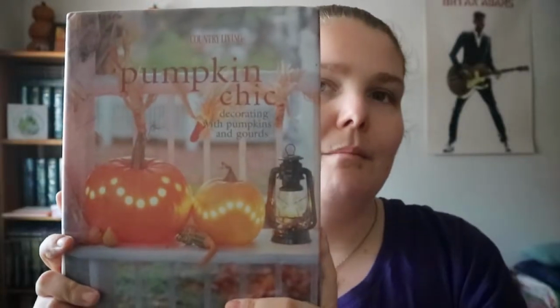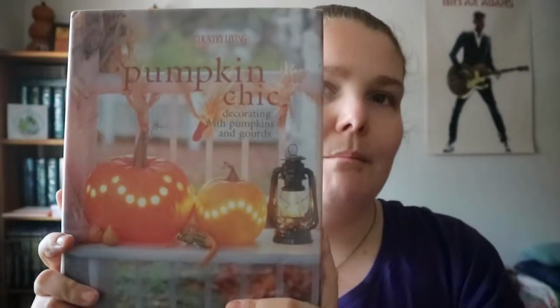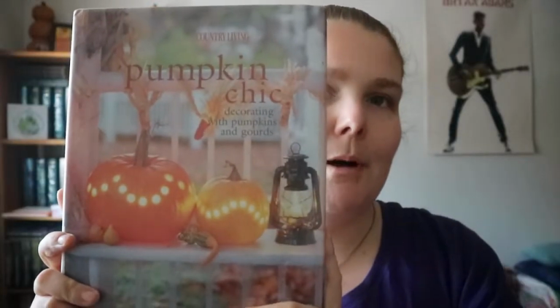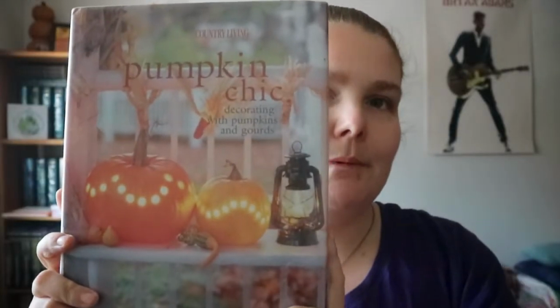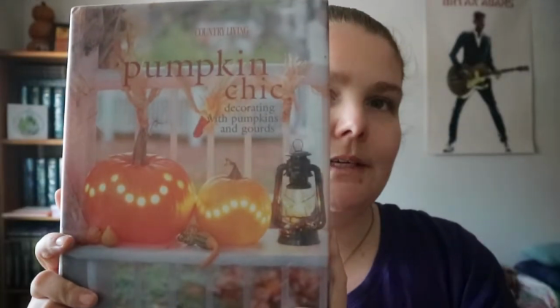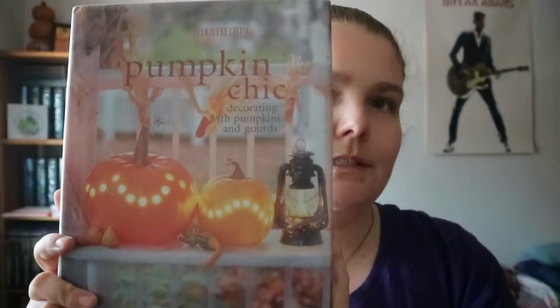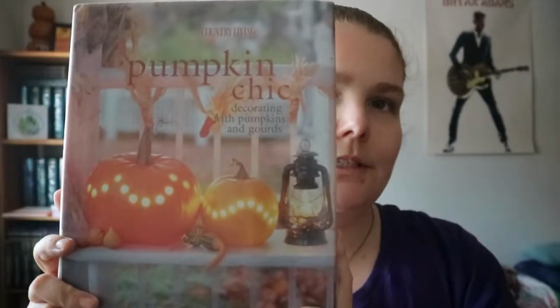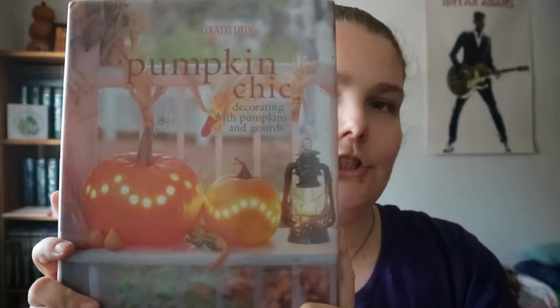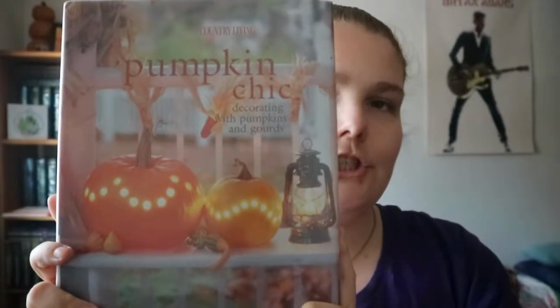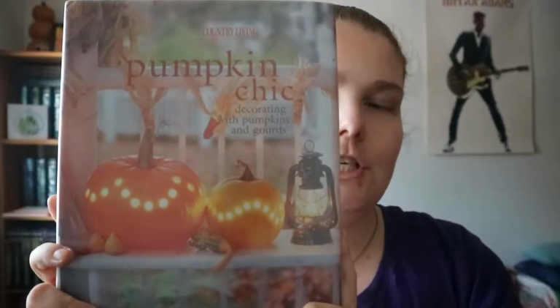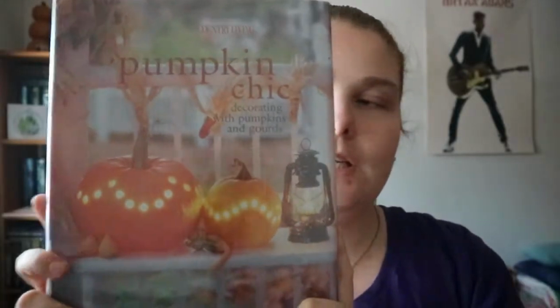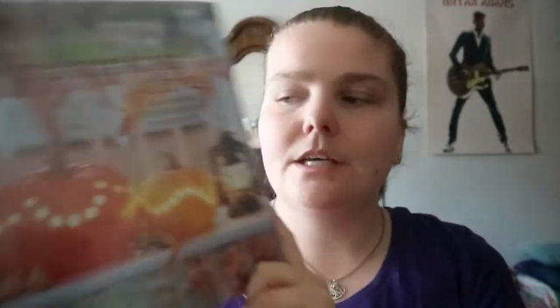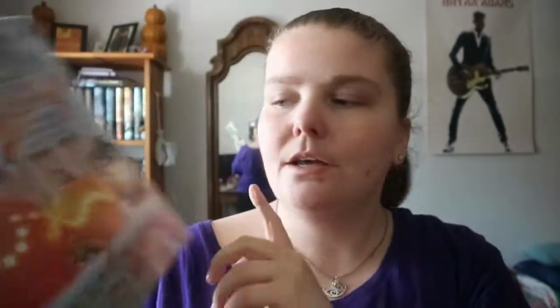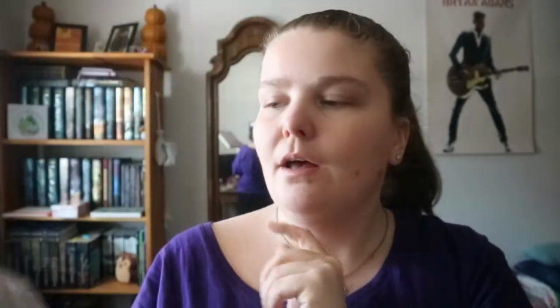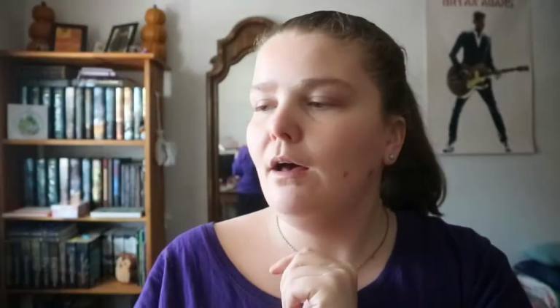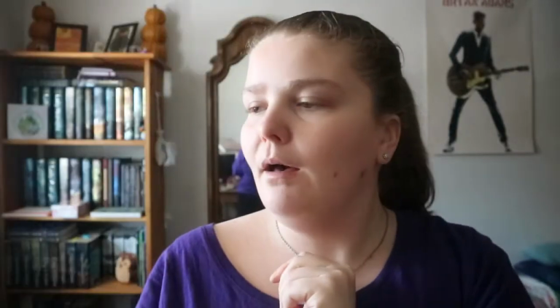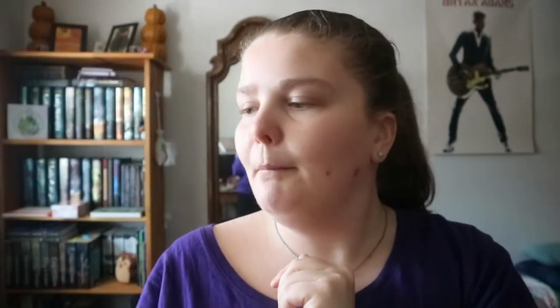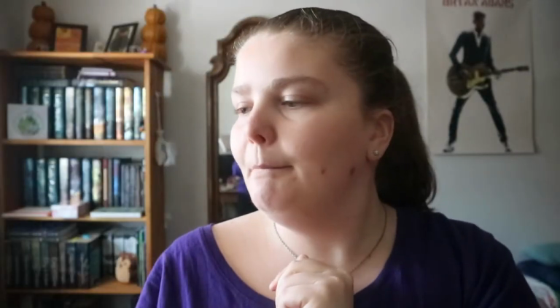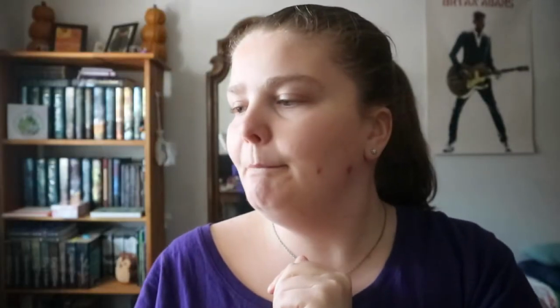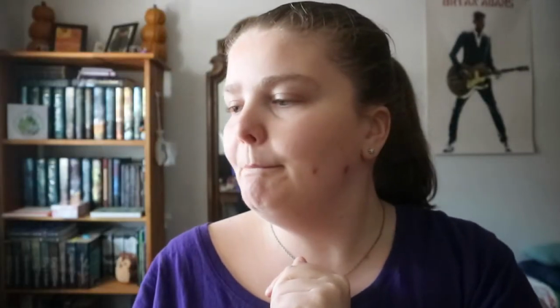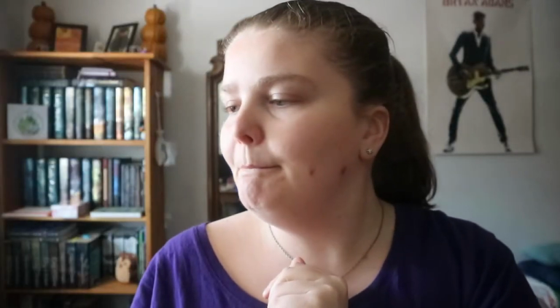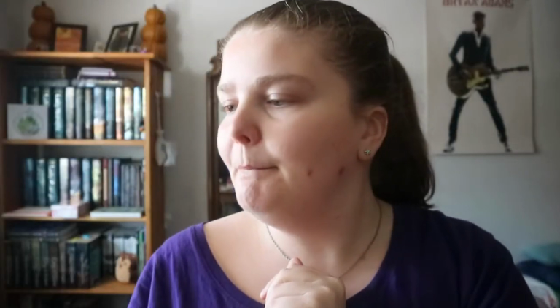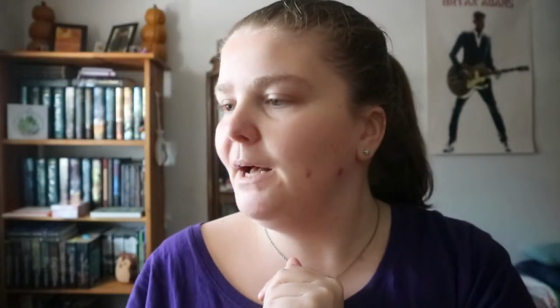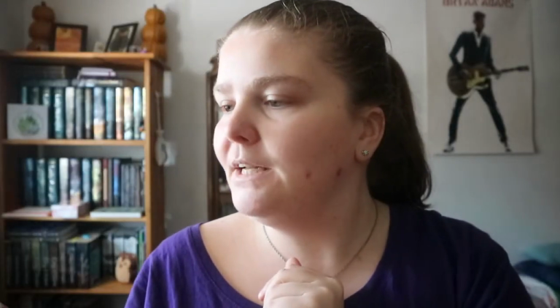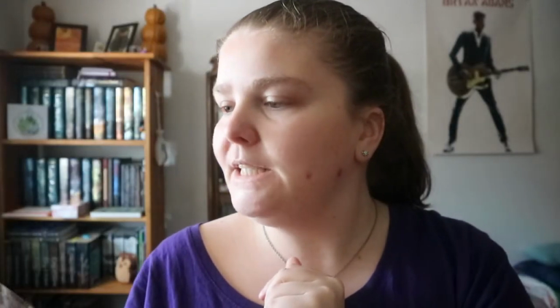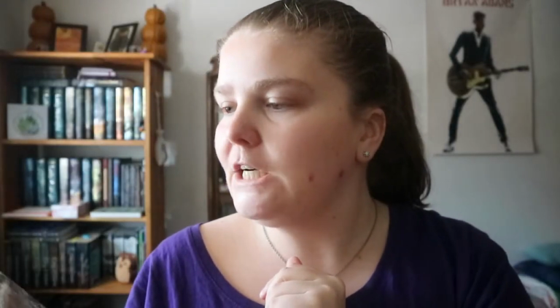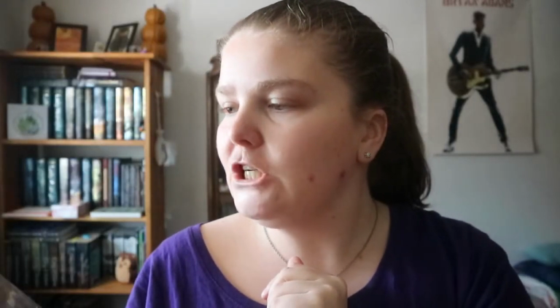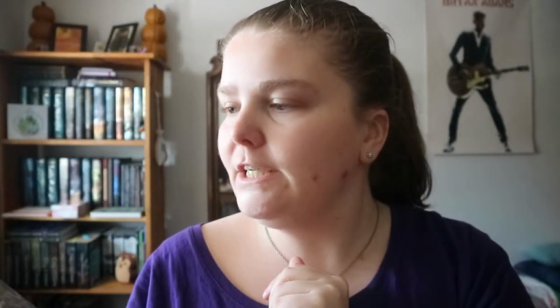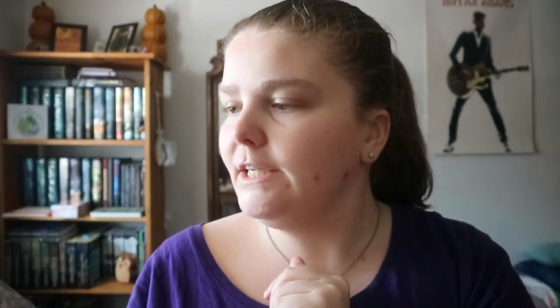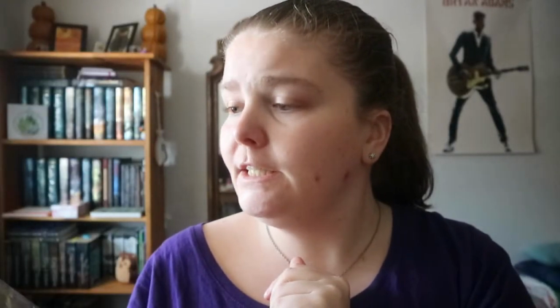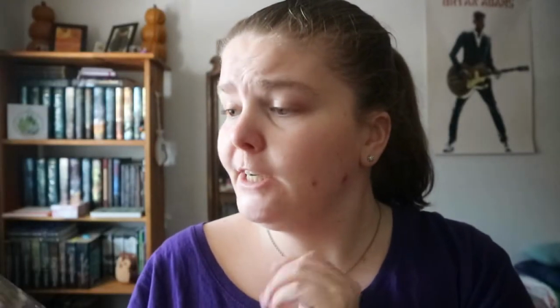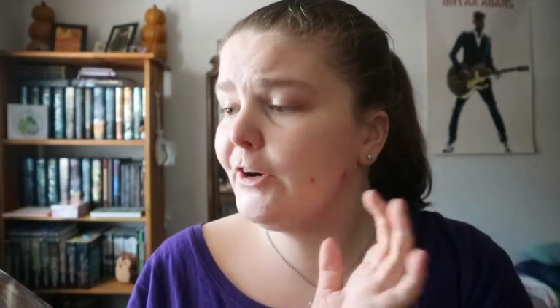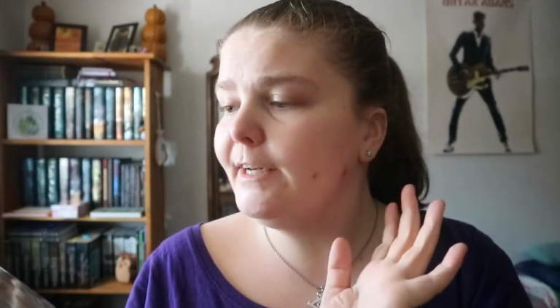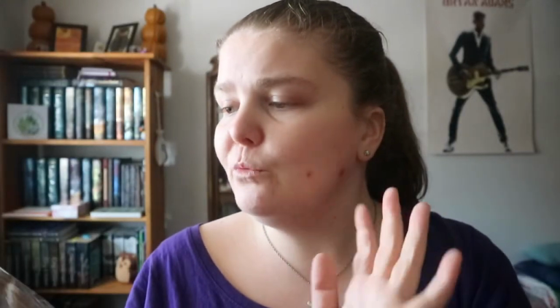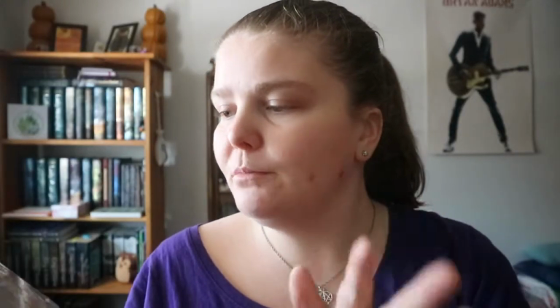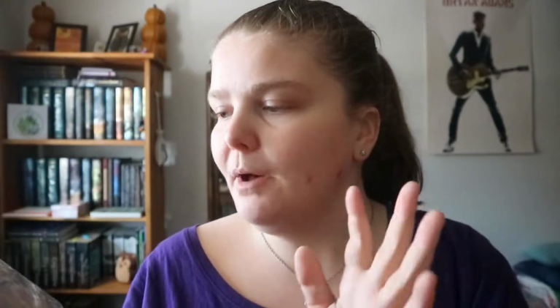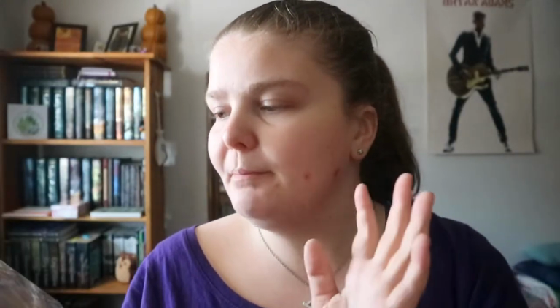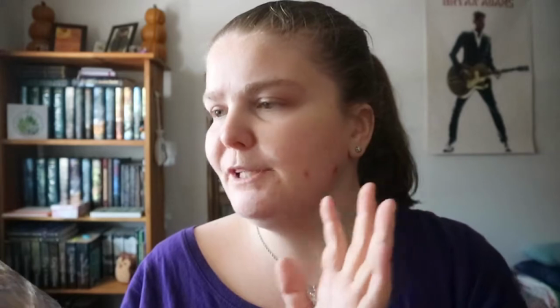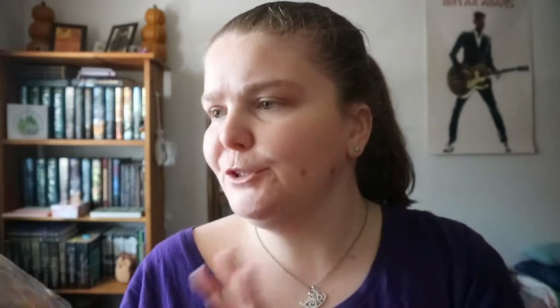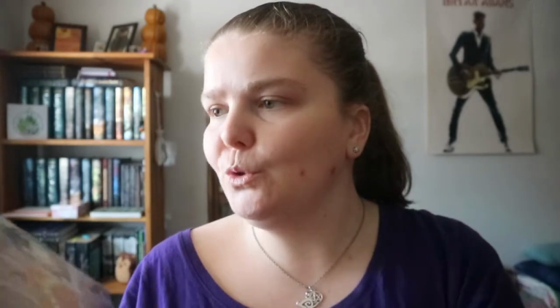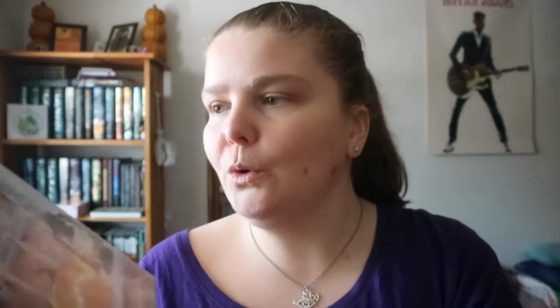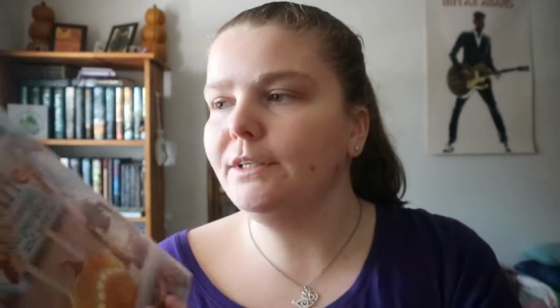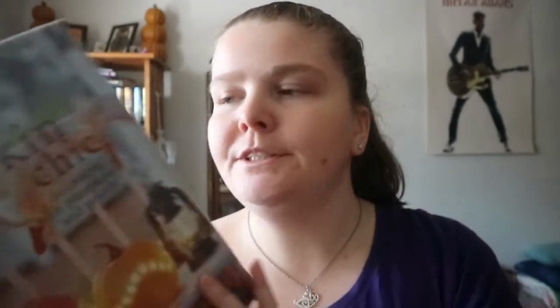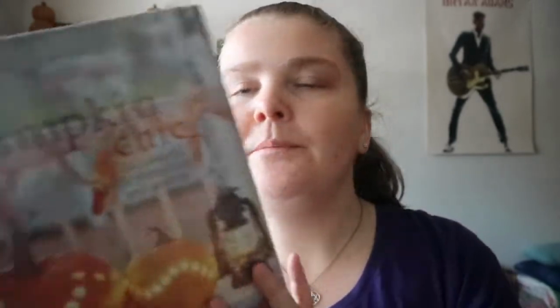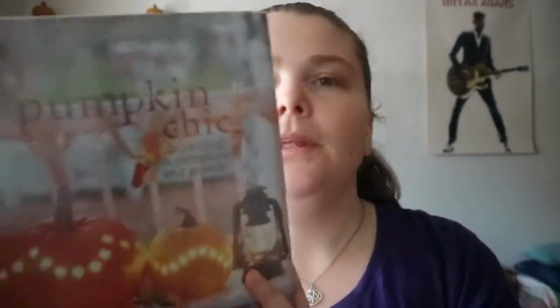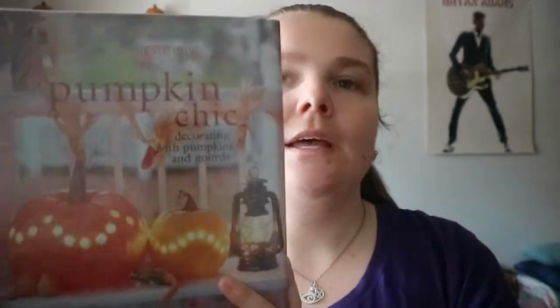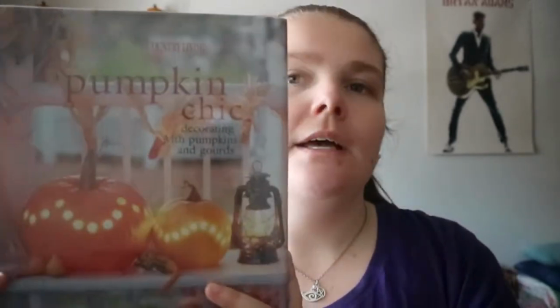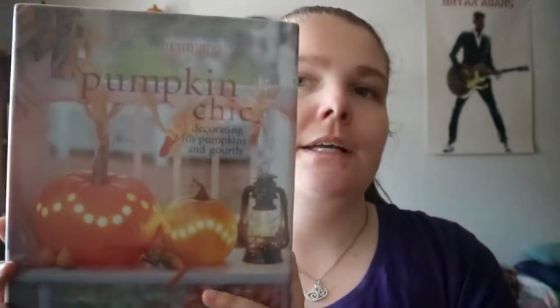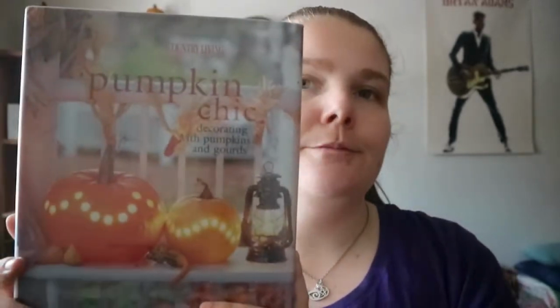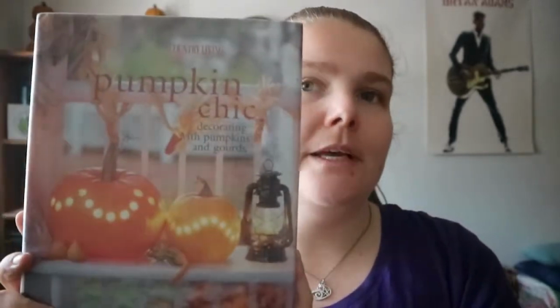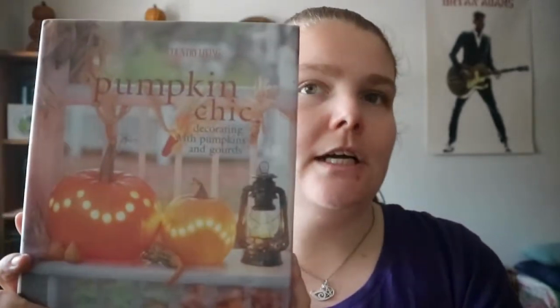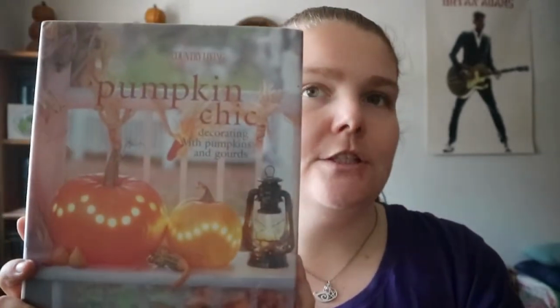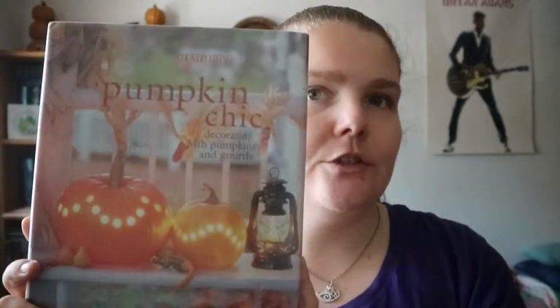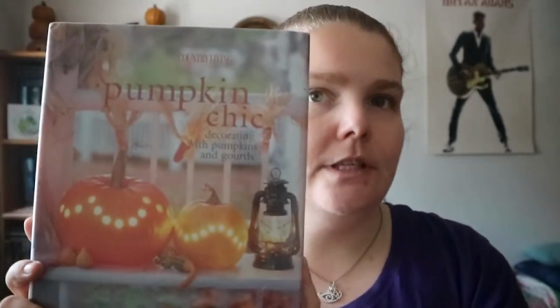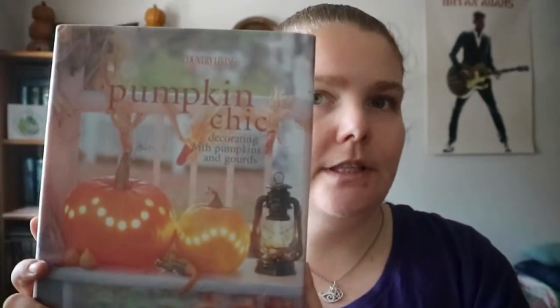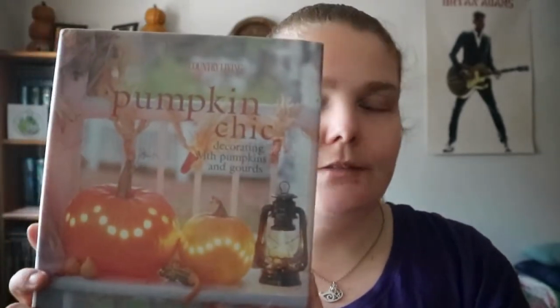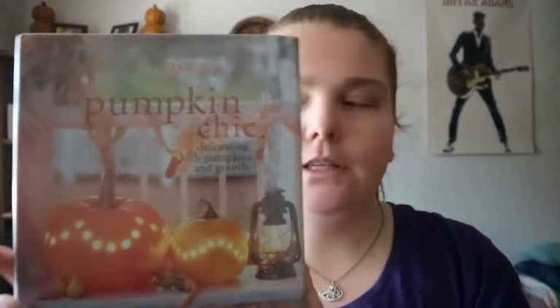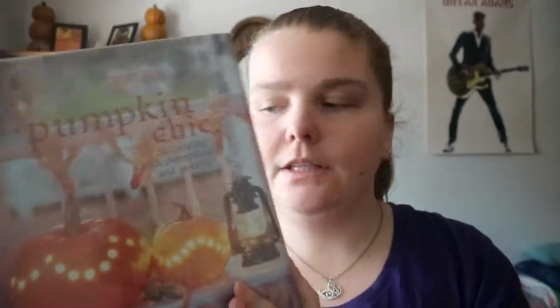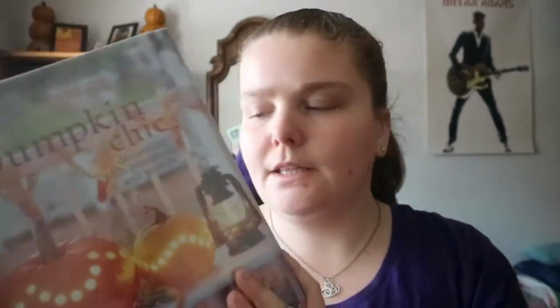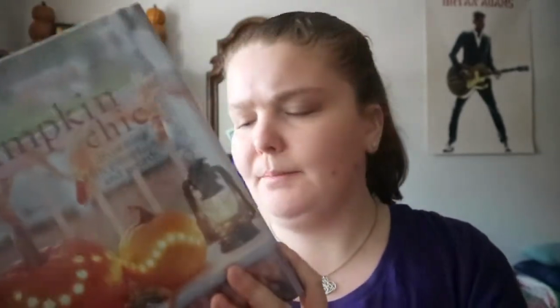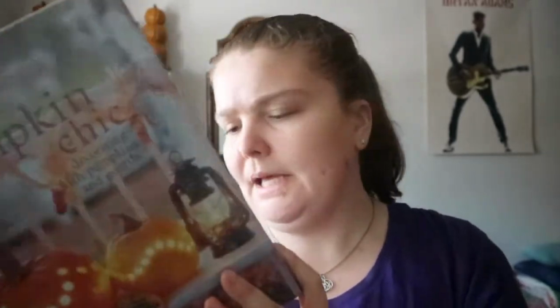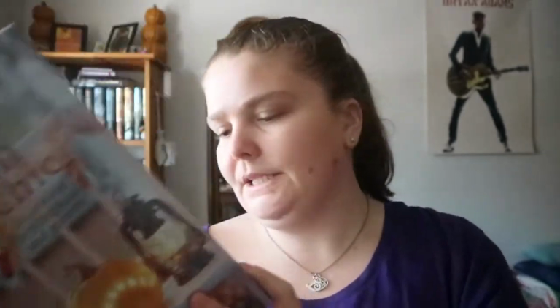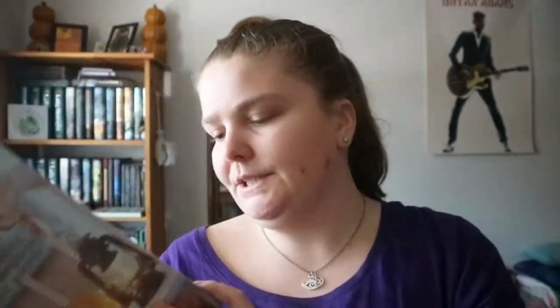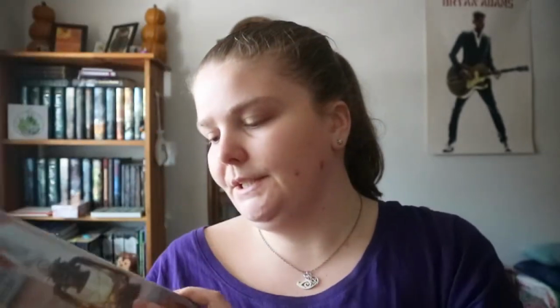Pumpkin Chic, Decorating with Pumpkins. It's by Country Living, like the magazine.